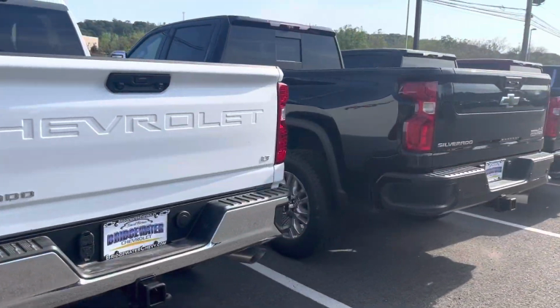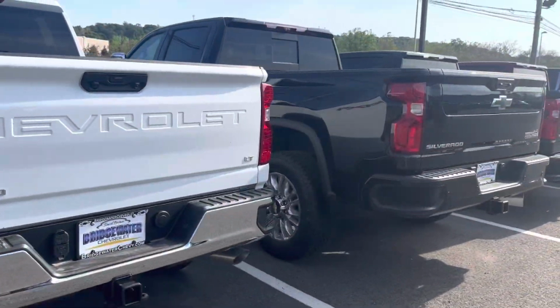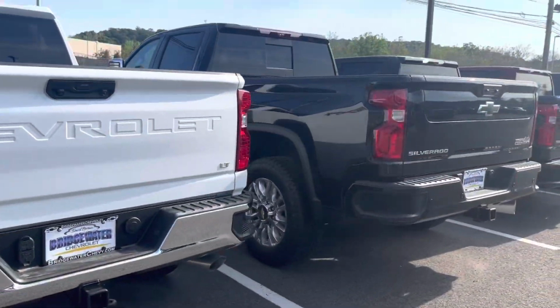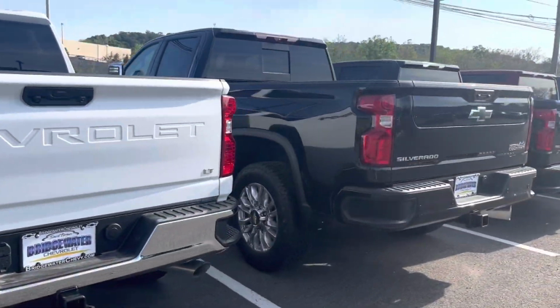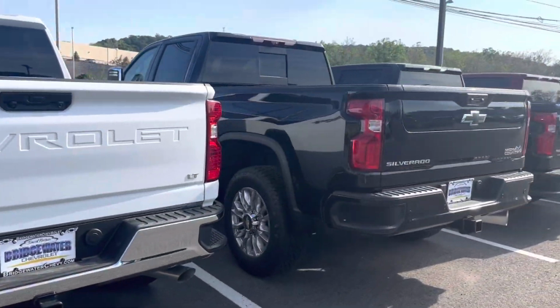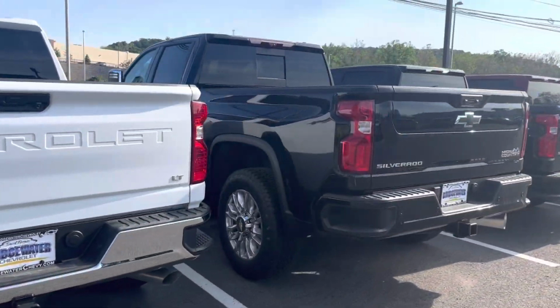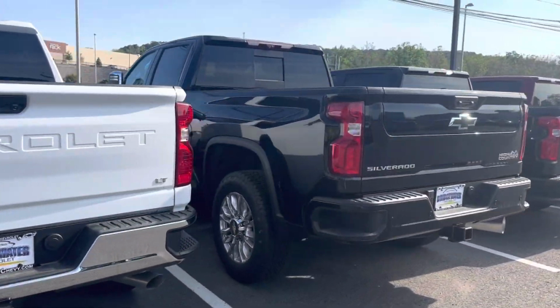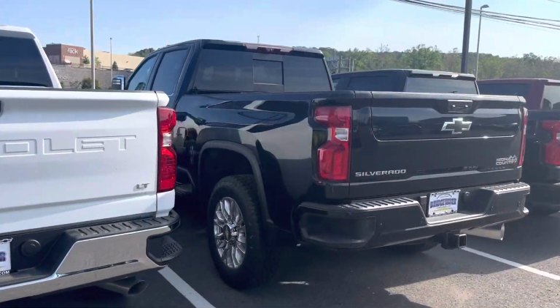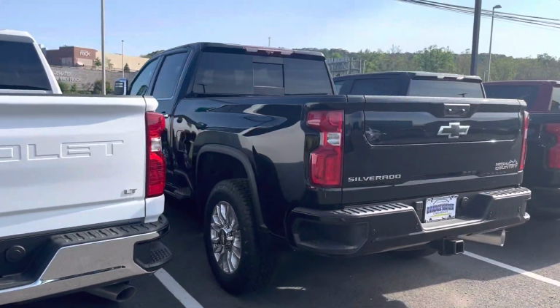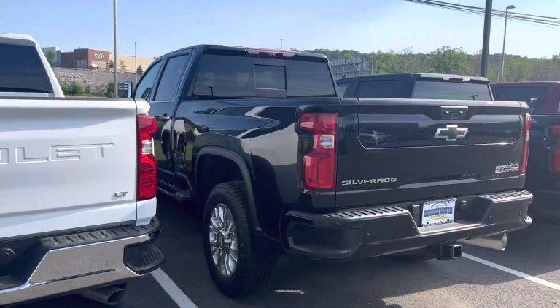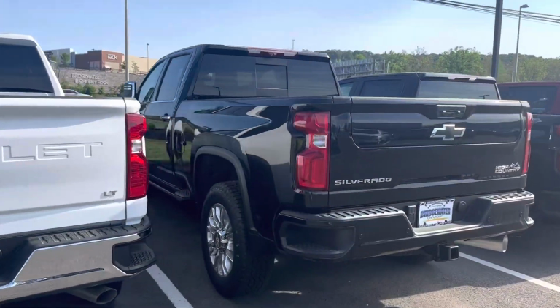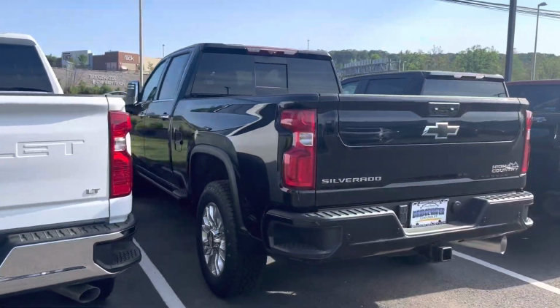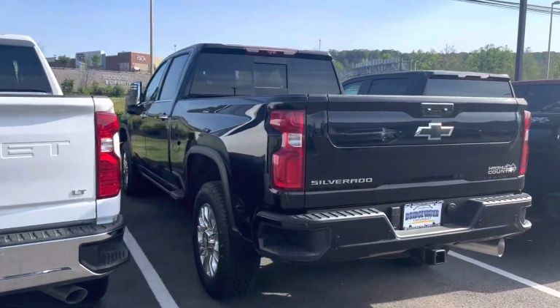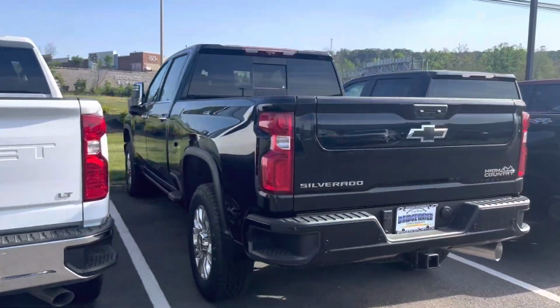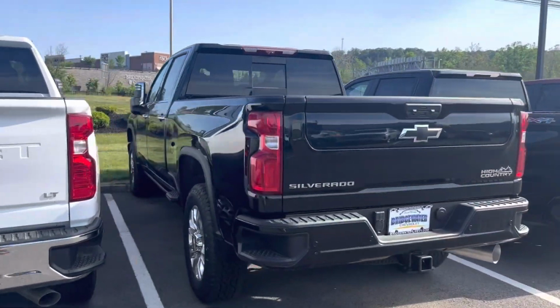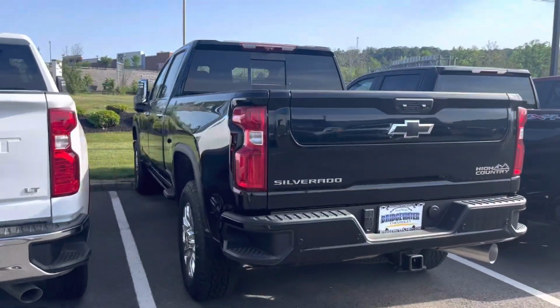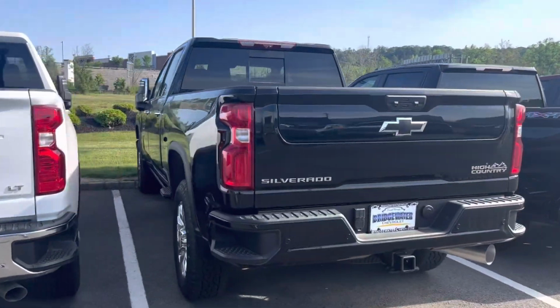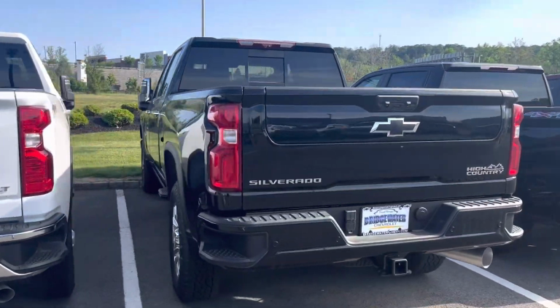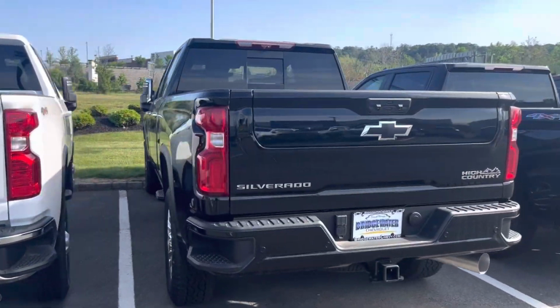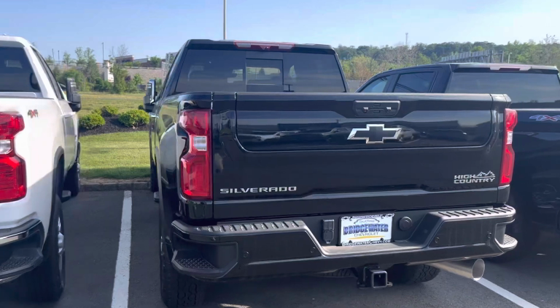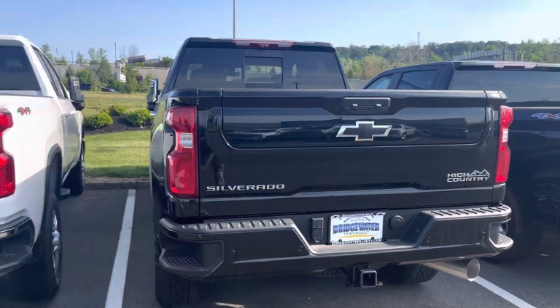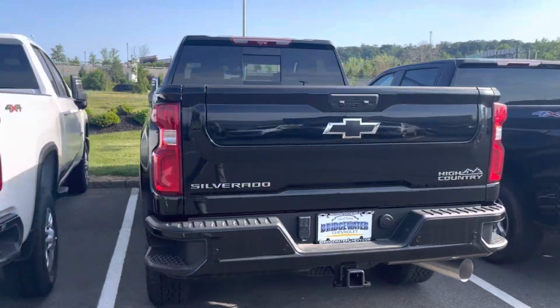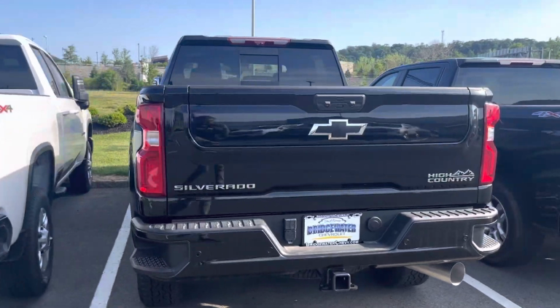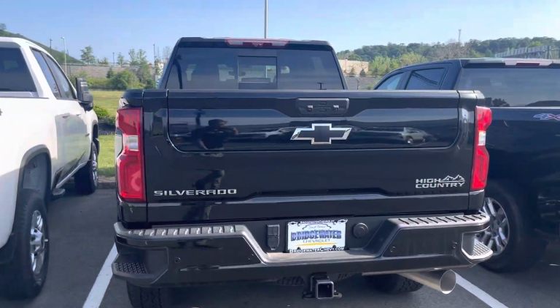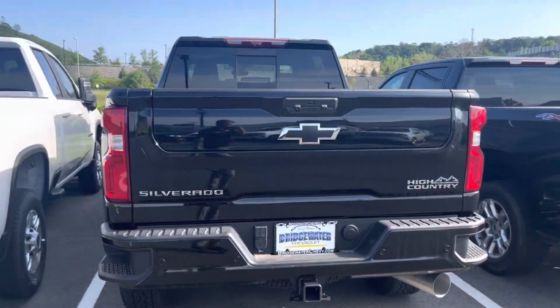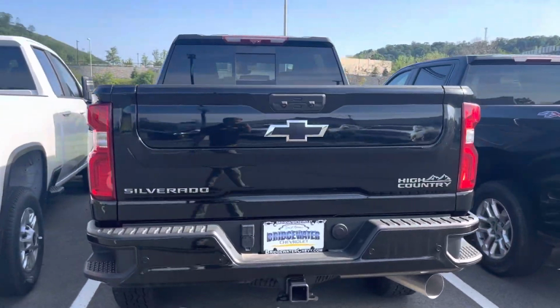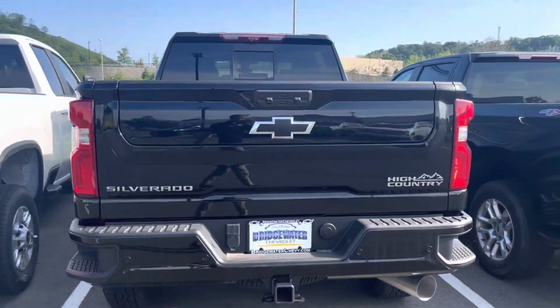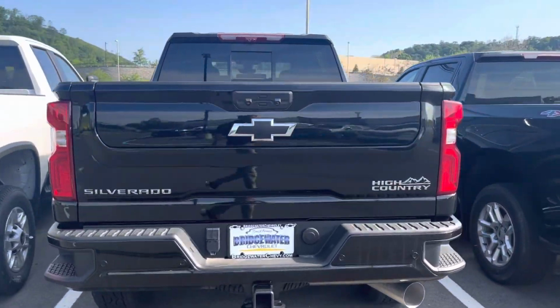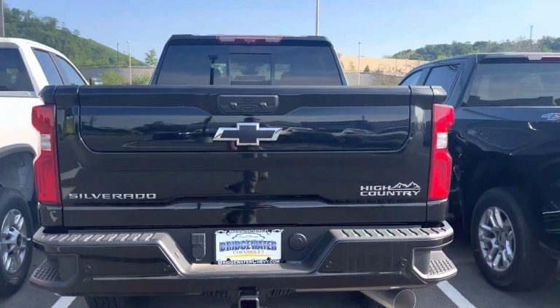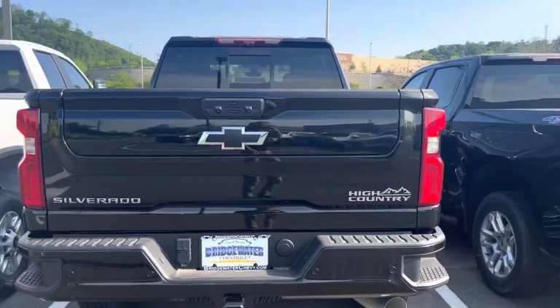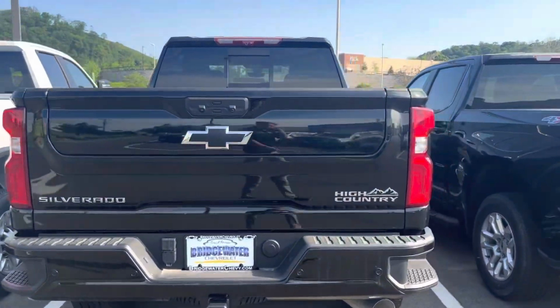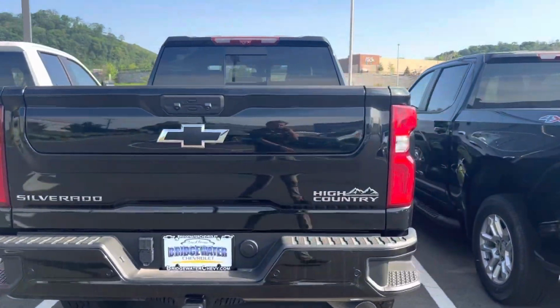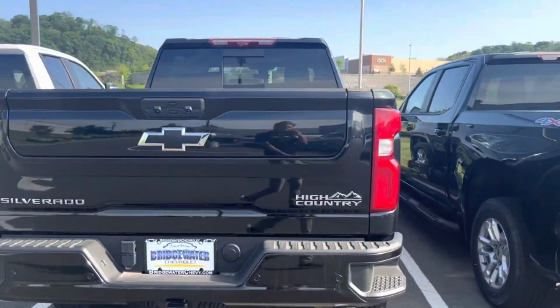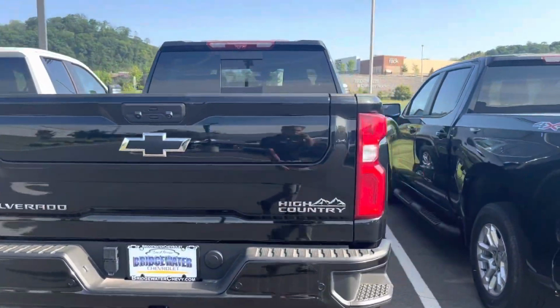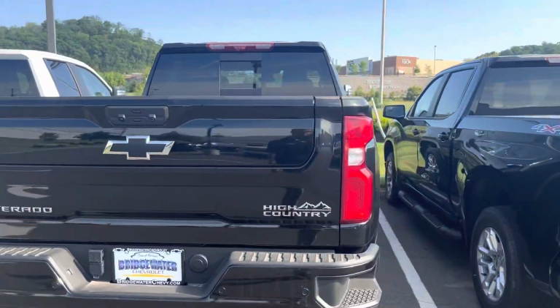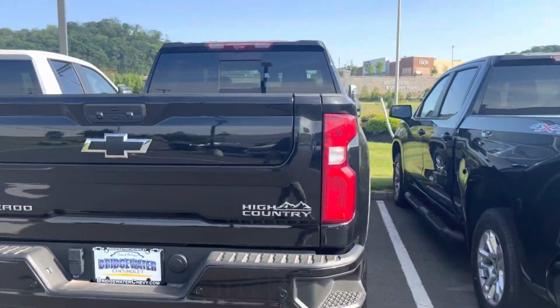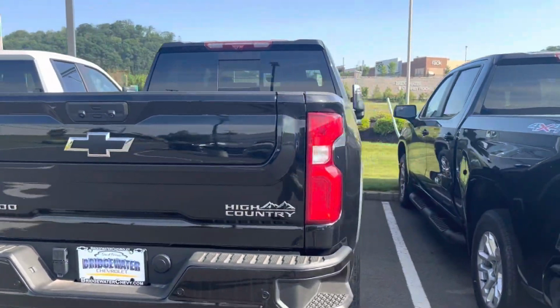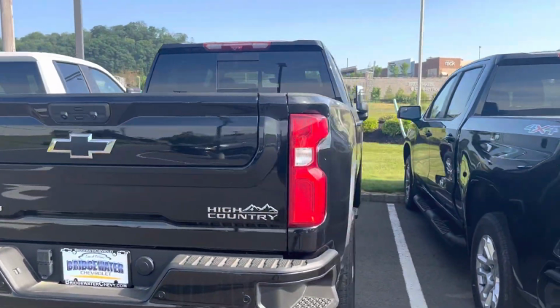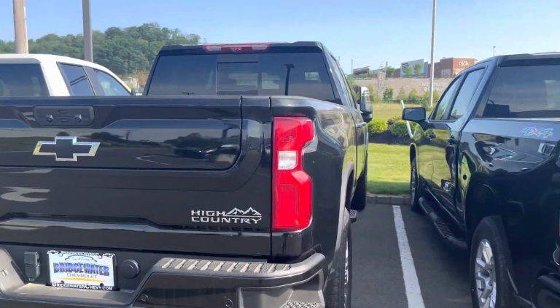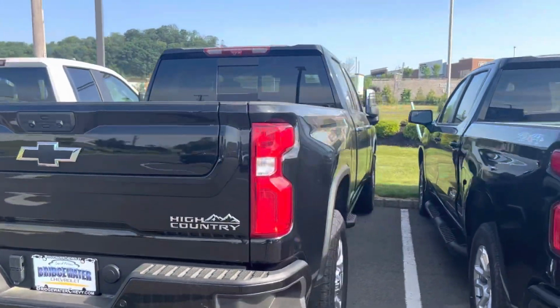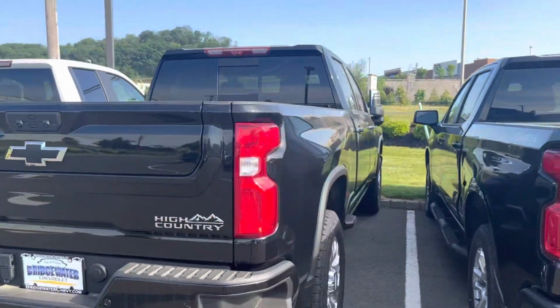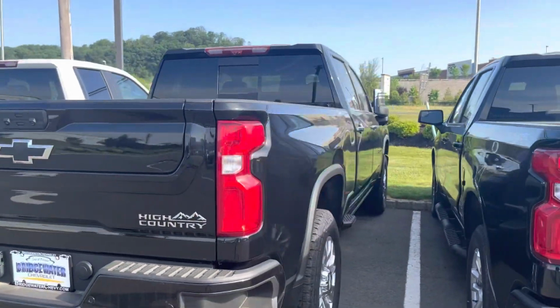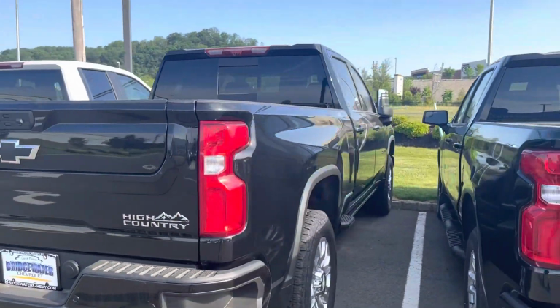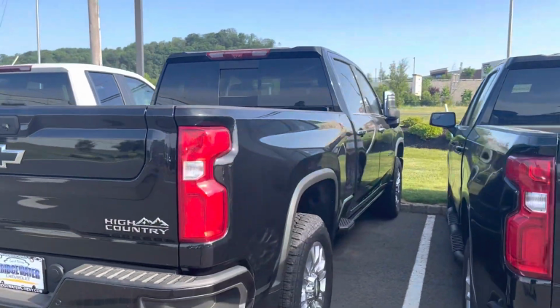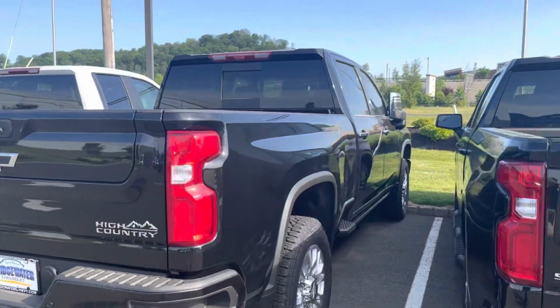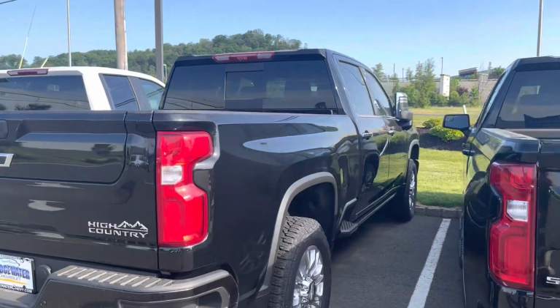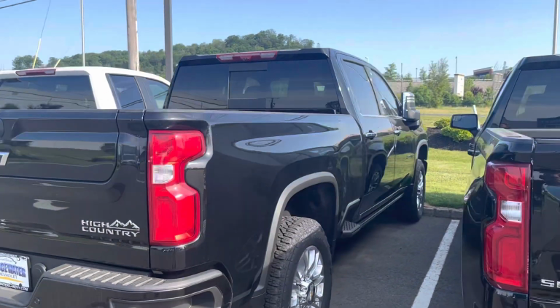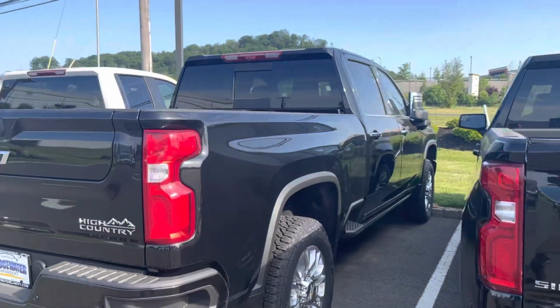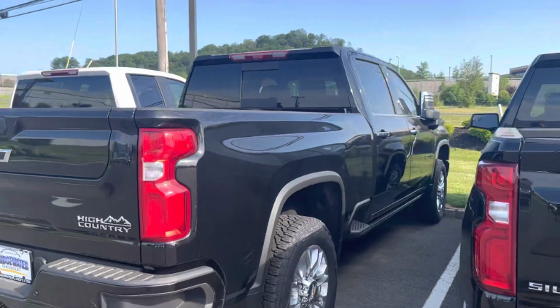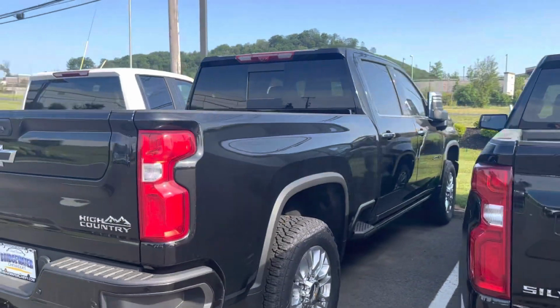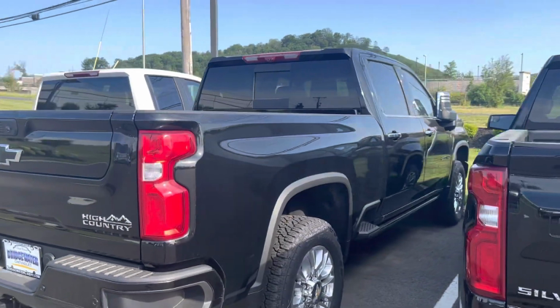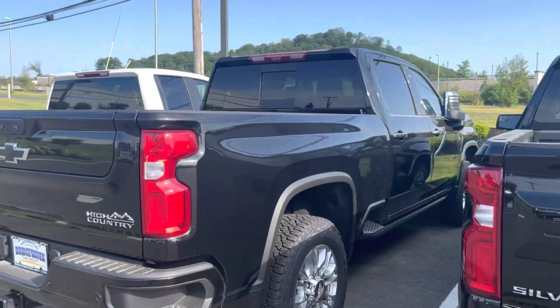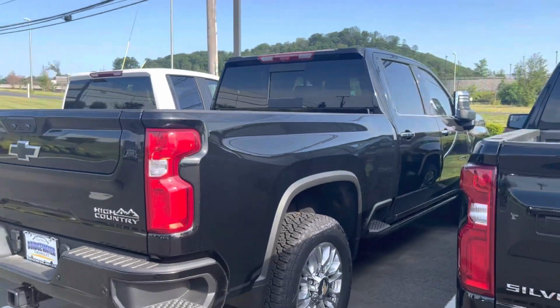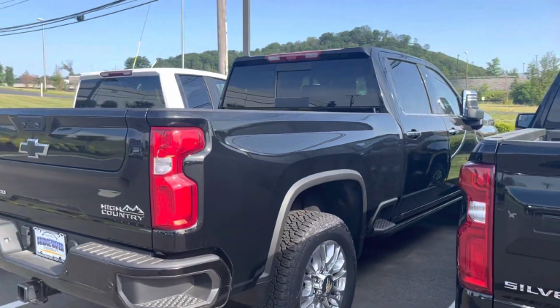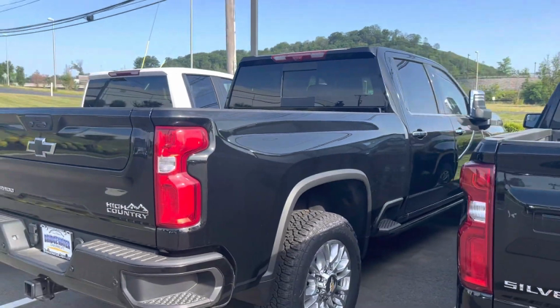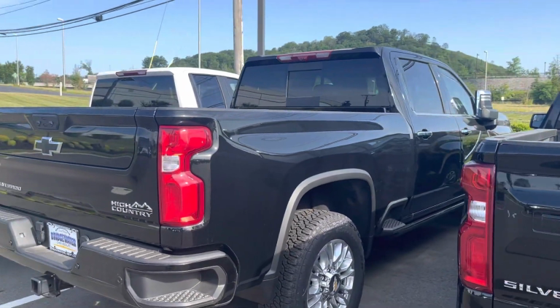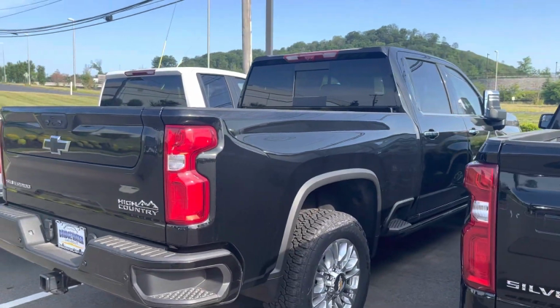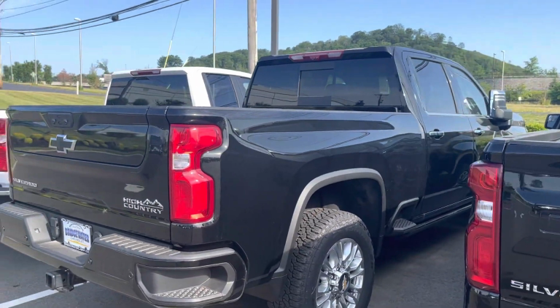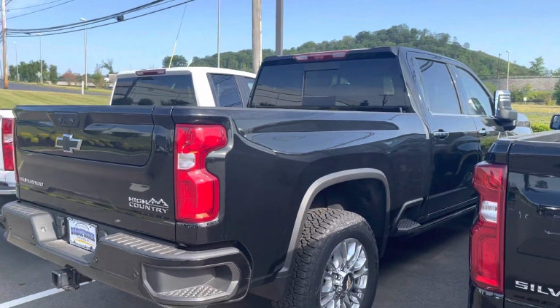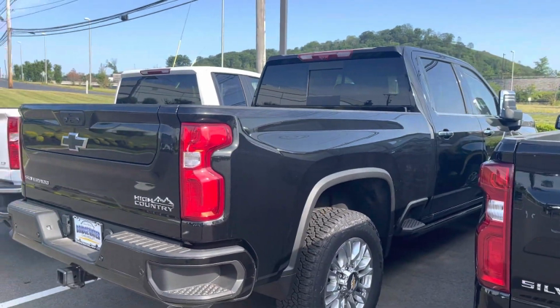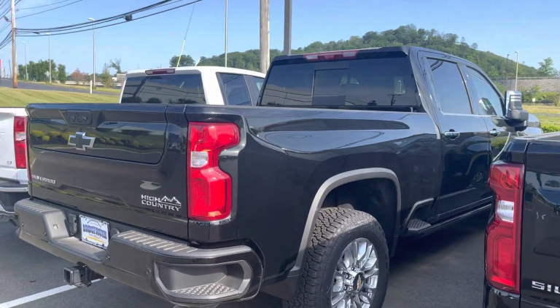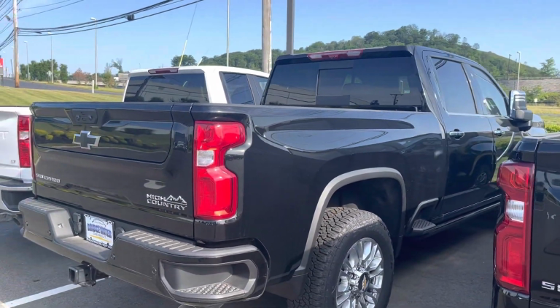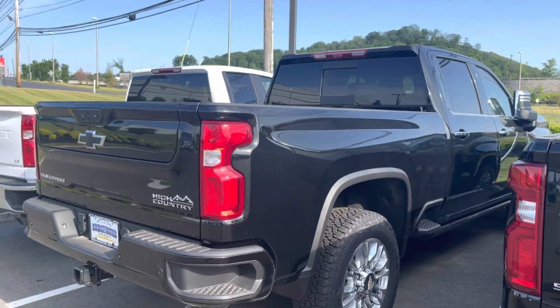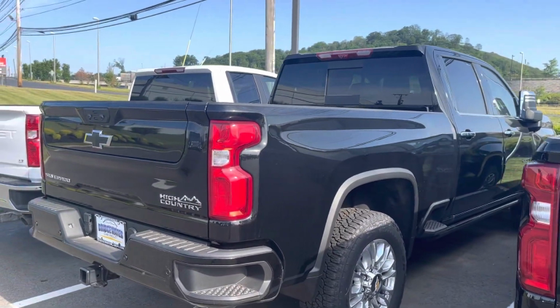I also have a 2023 High Country here, still available.